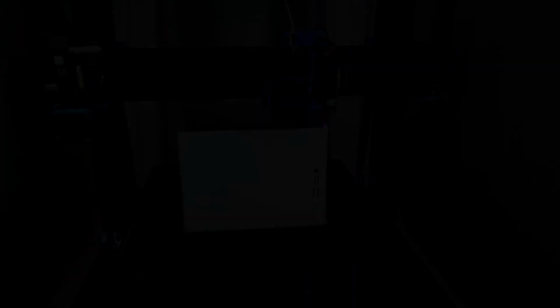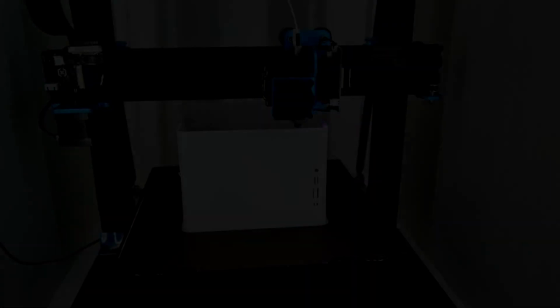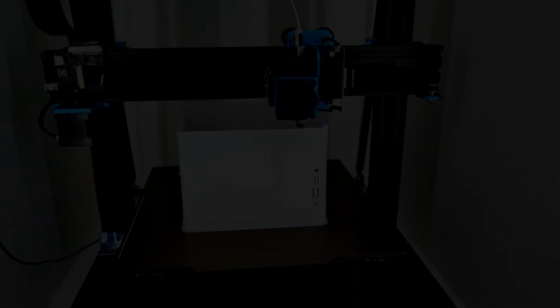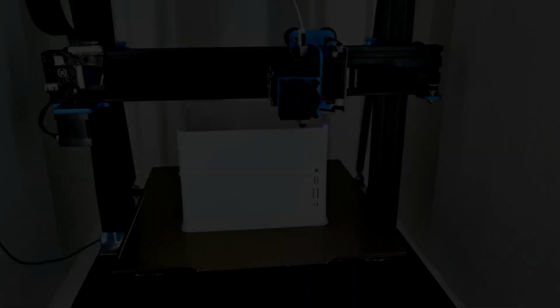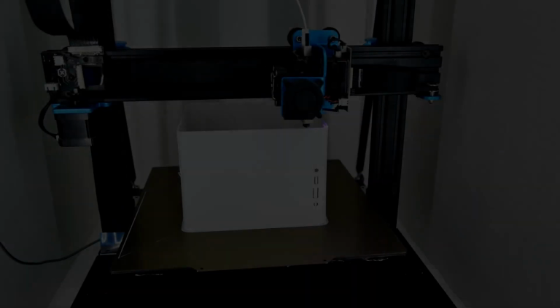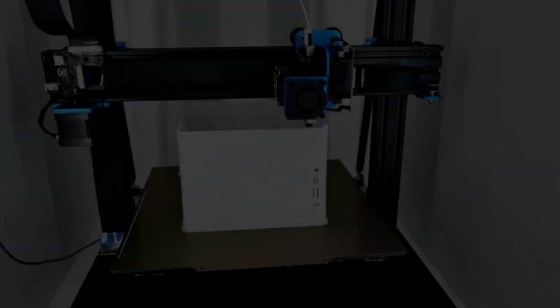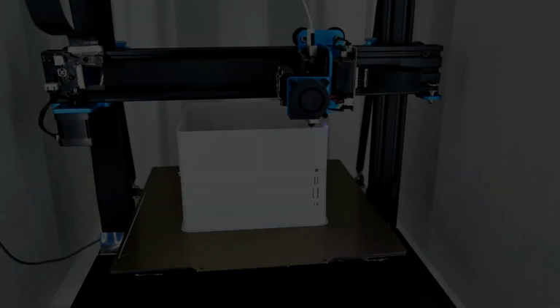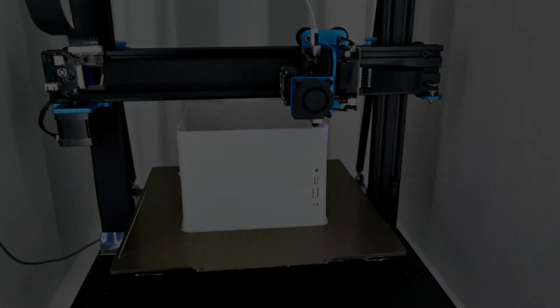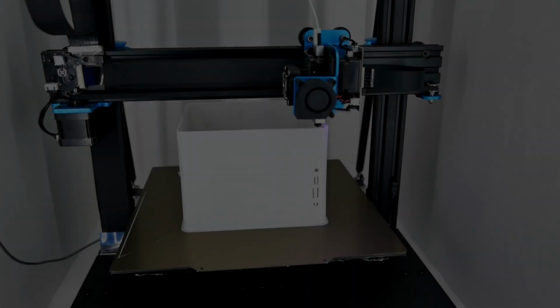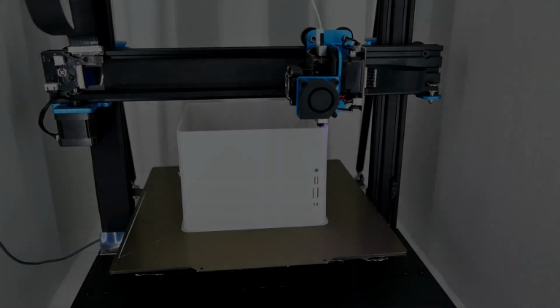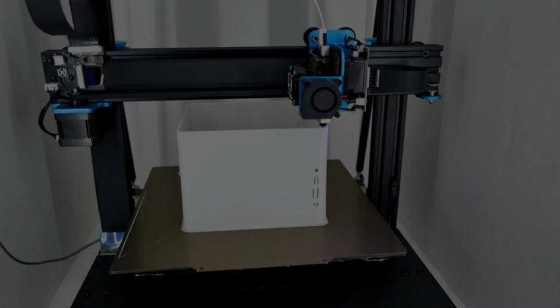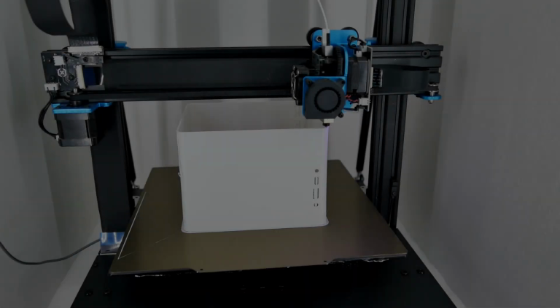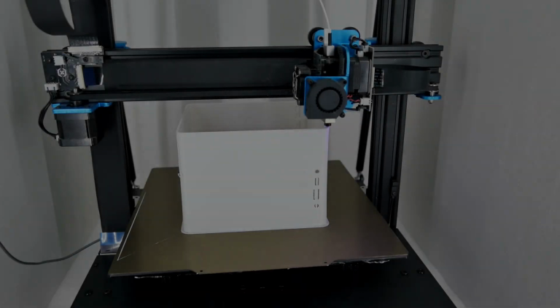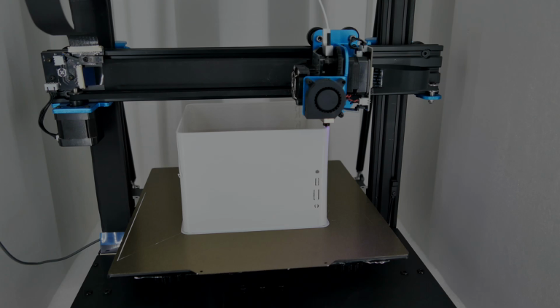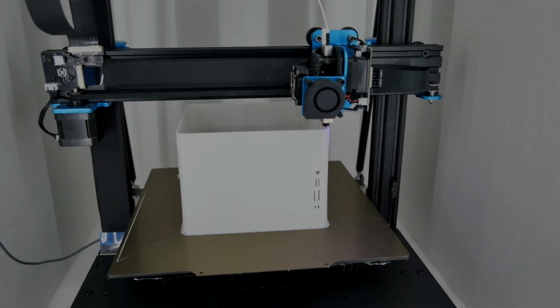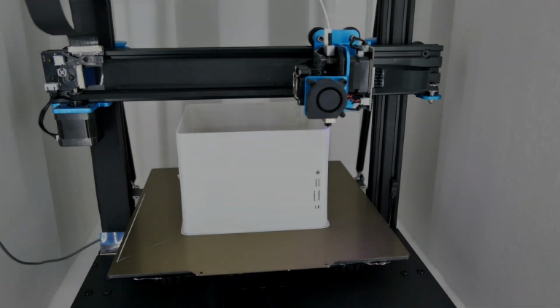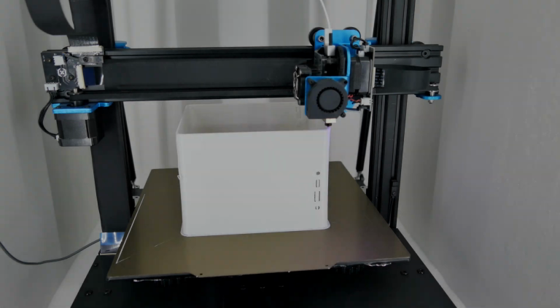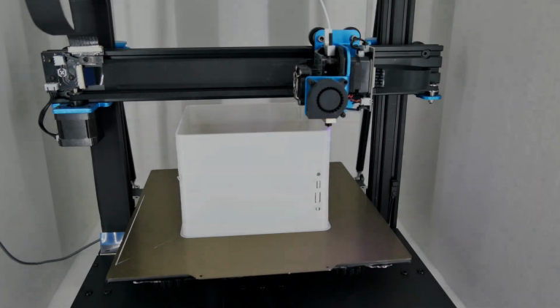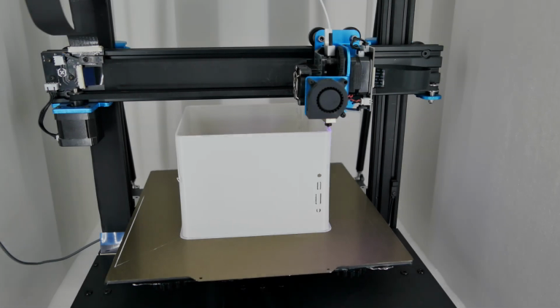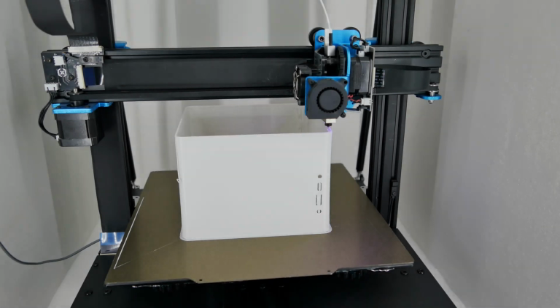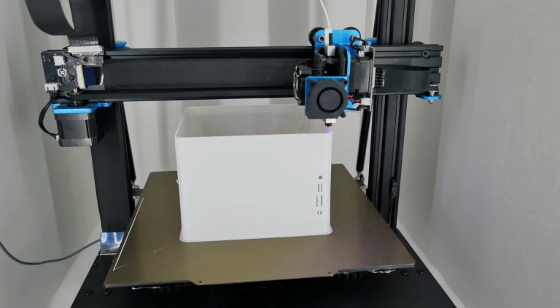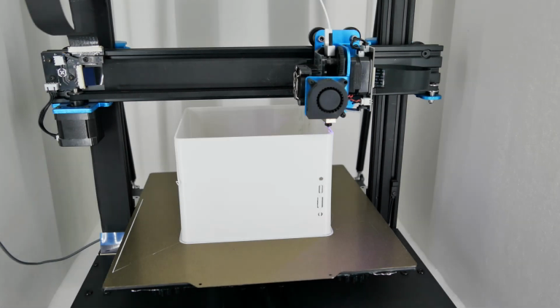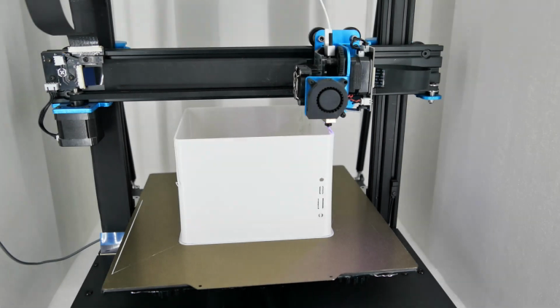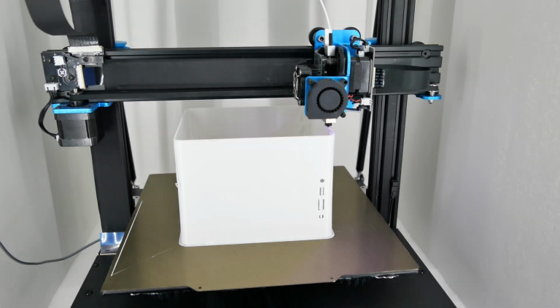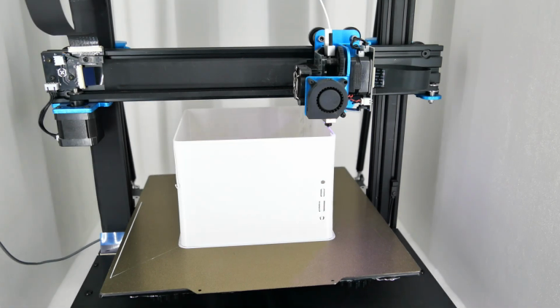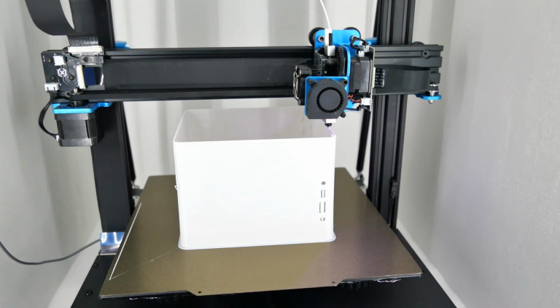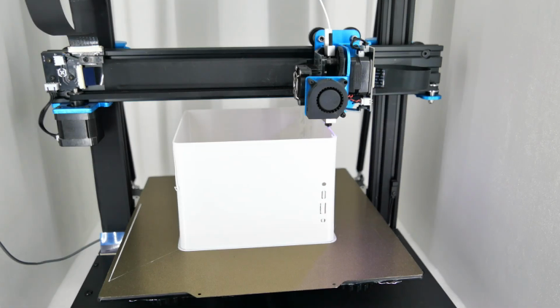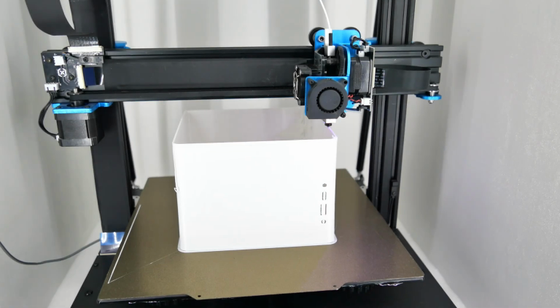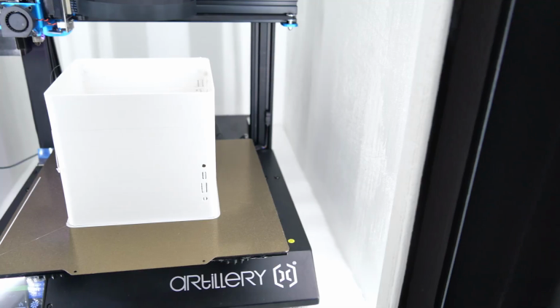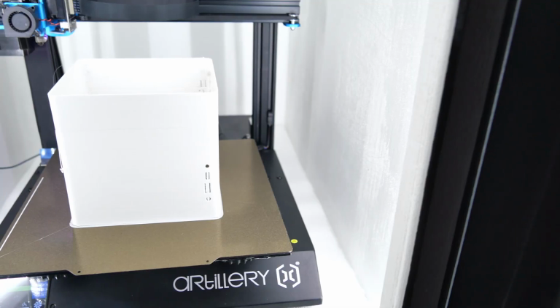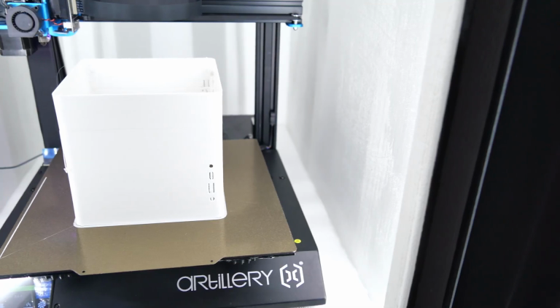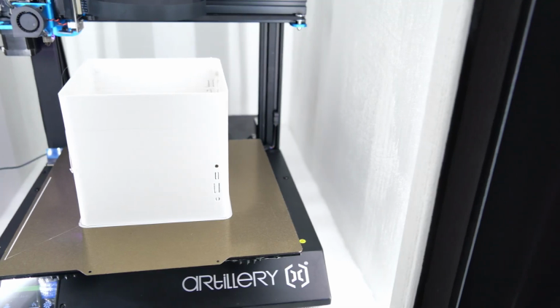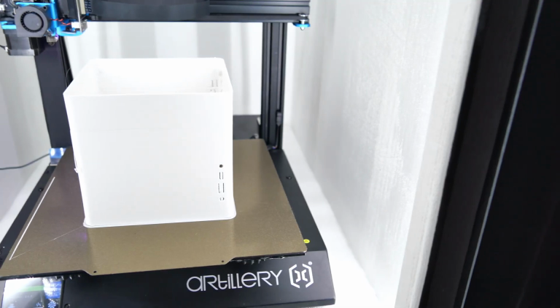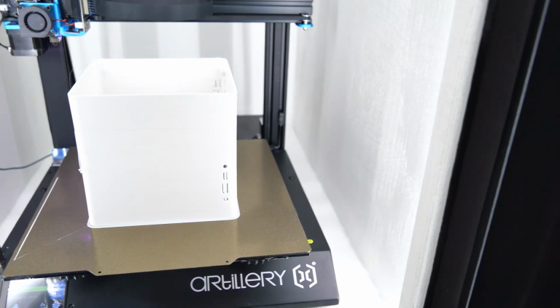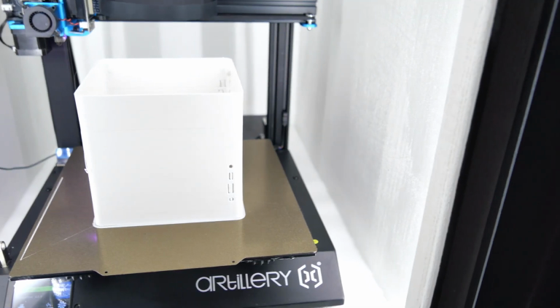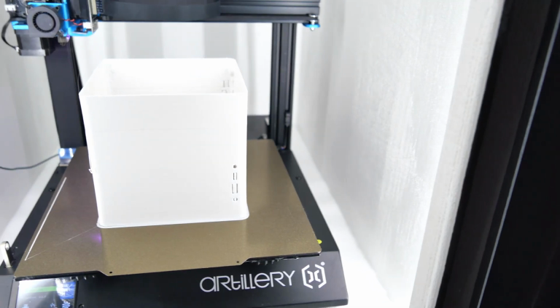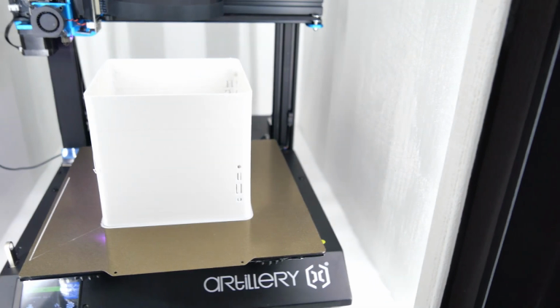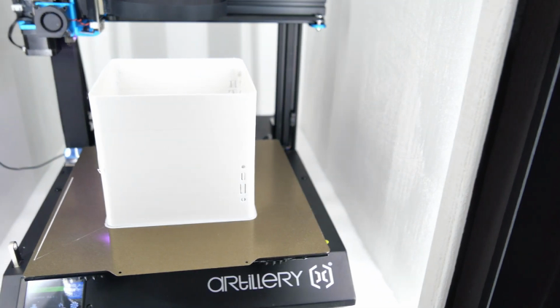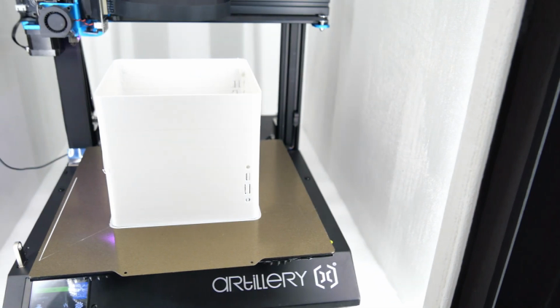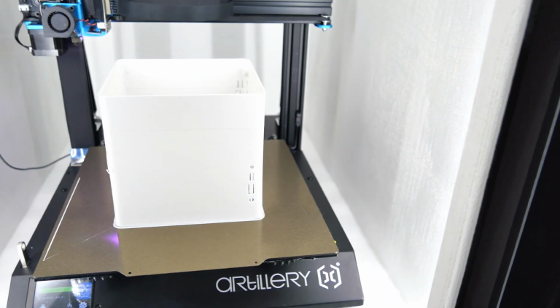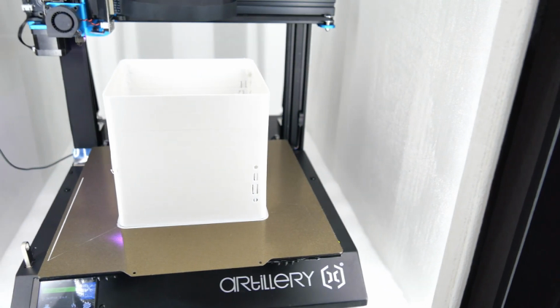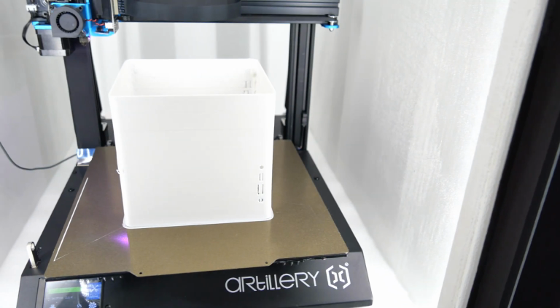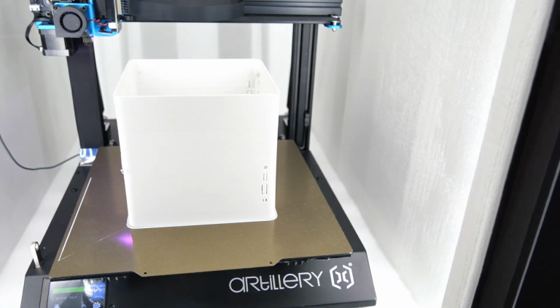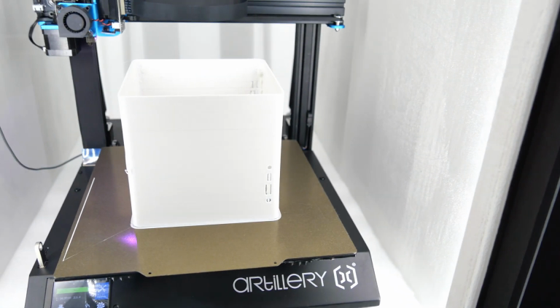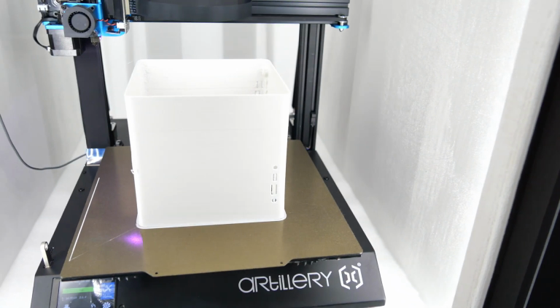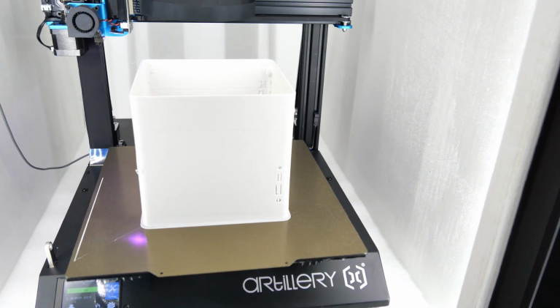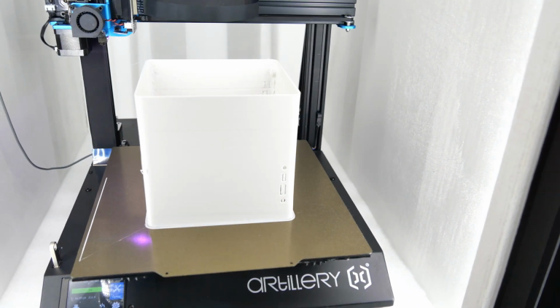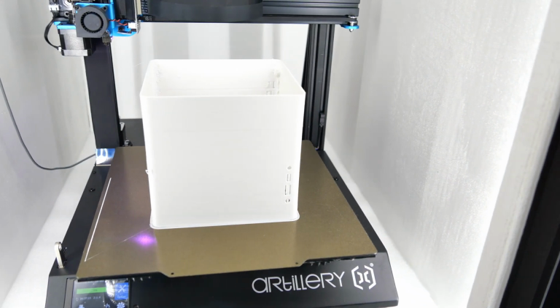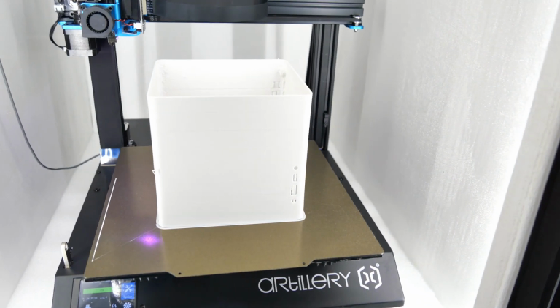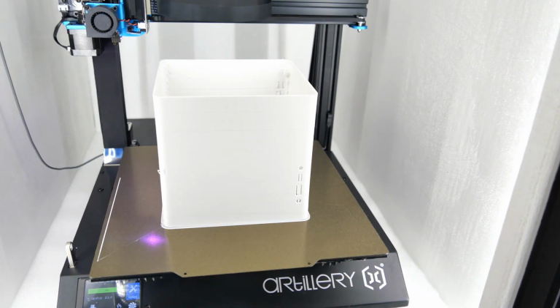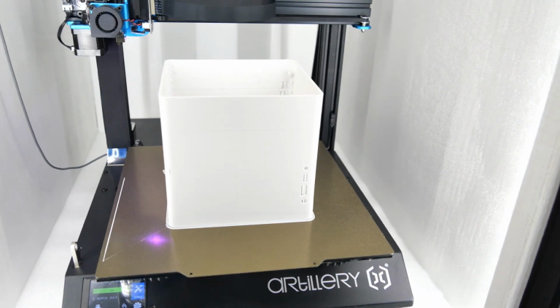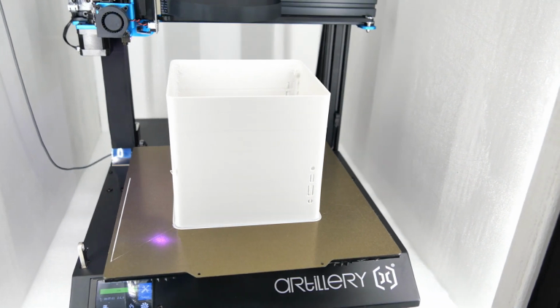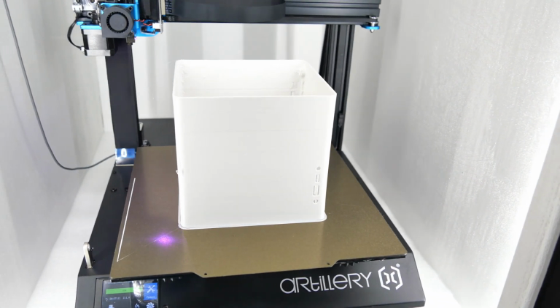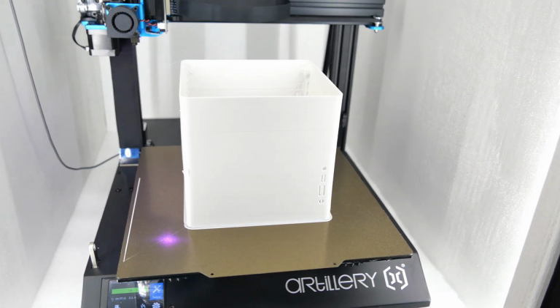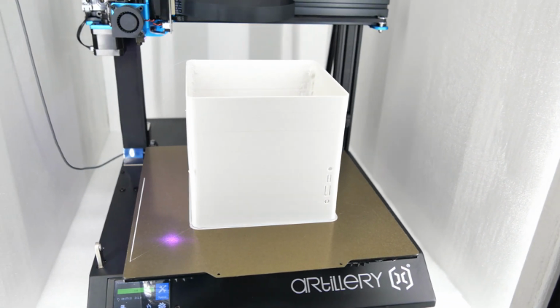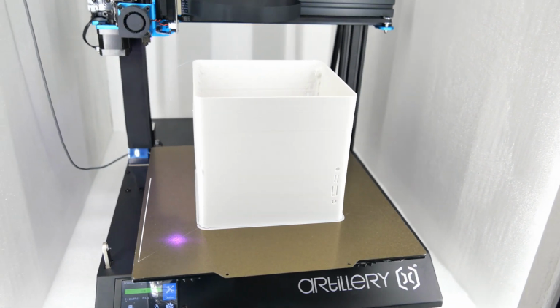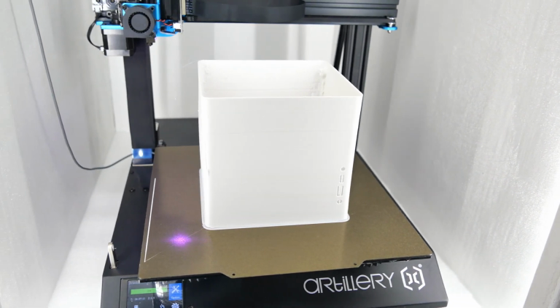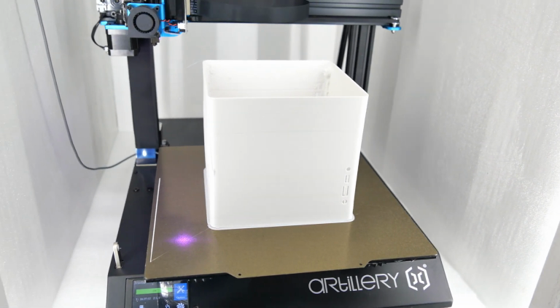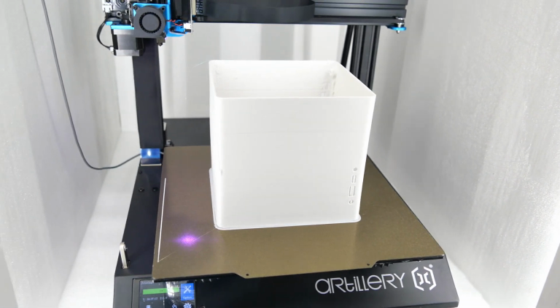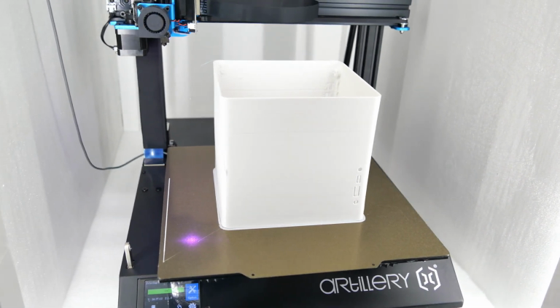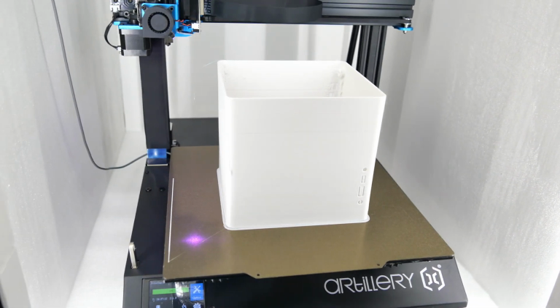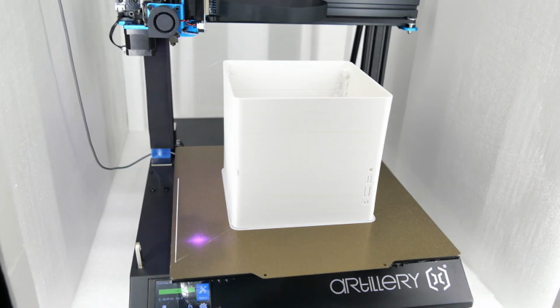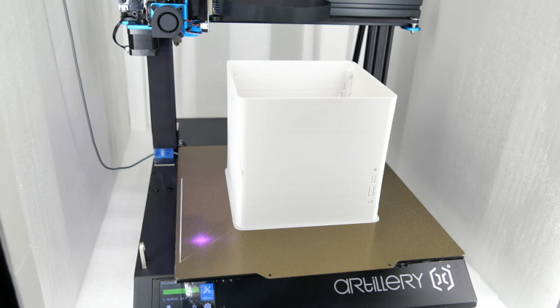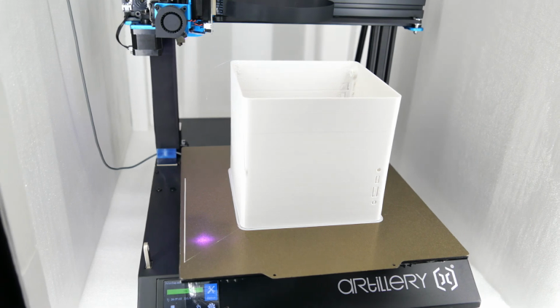My print had multiple failures, but I was lucky enough to solve the problem to get the print started again and completed.